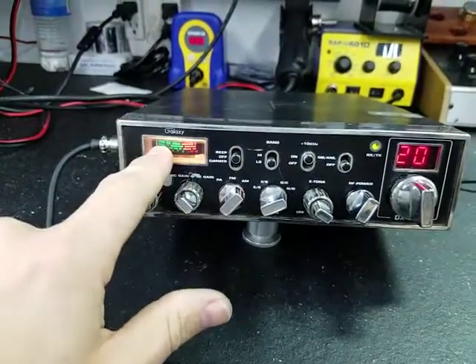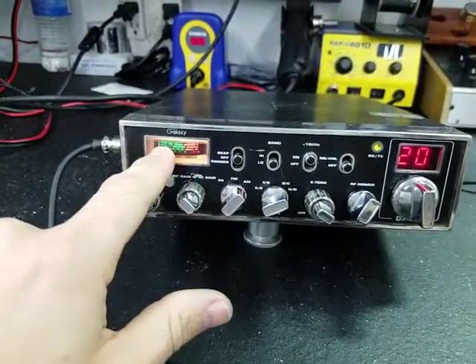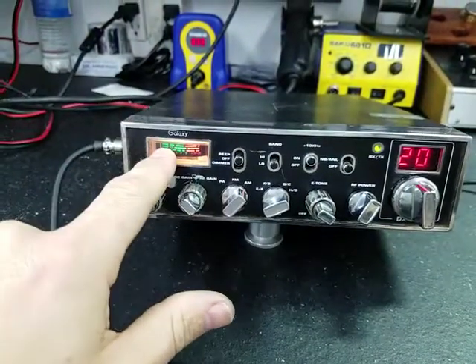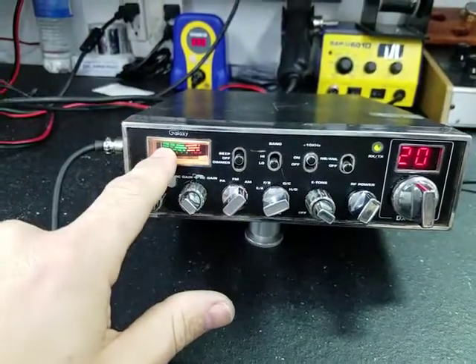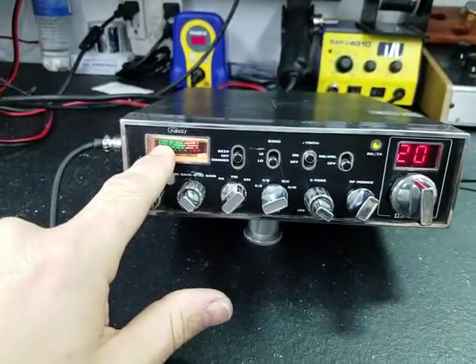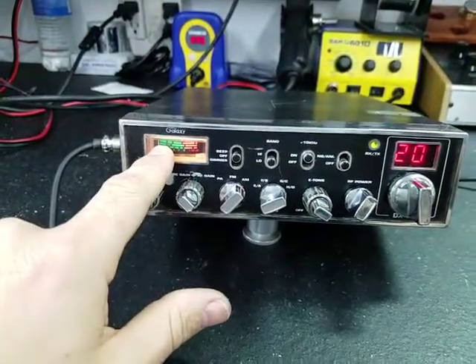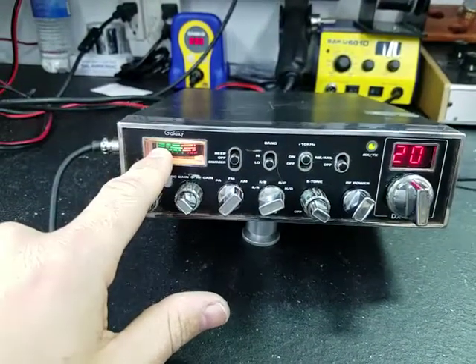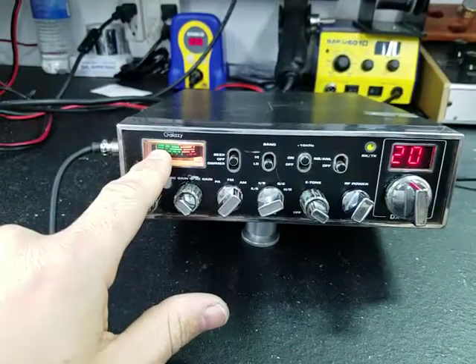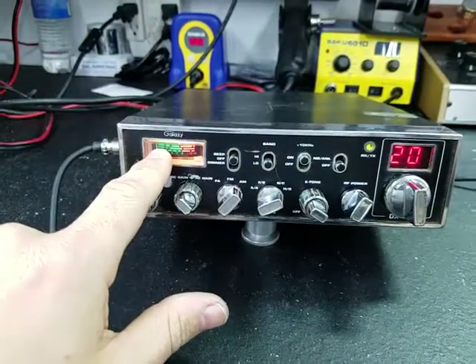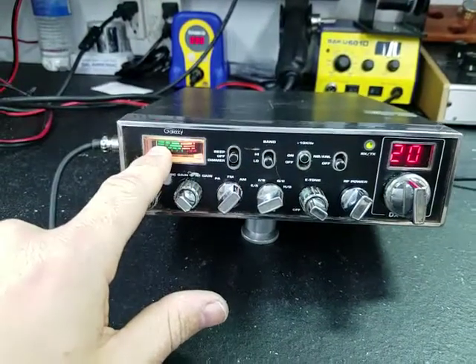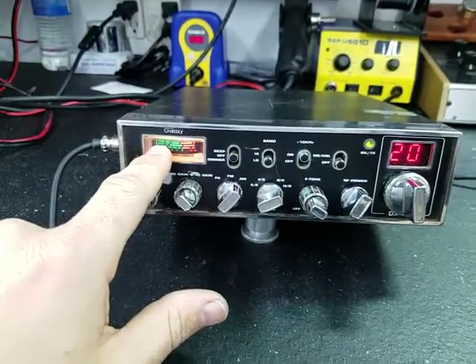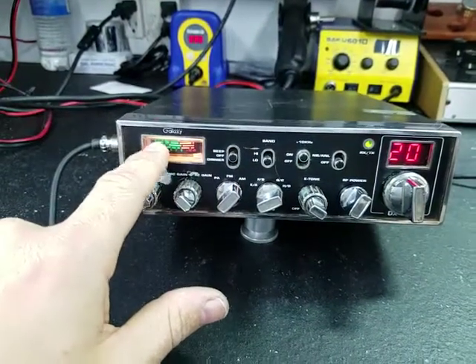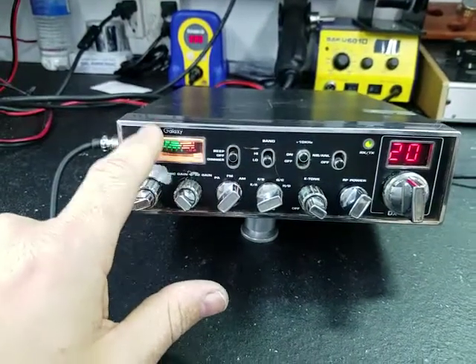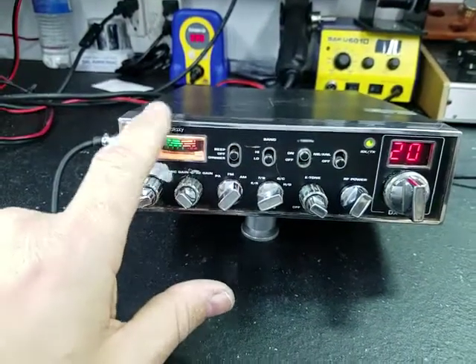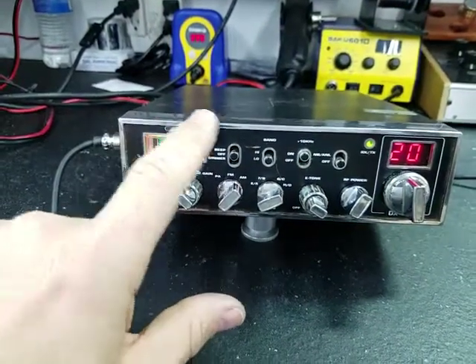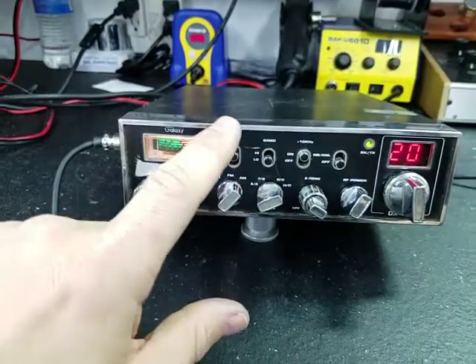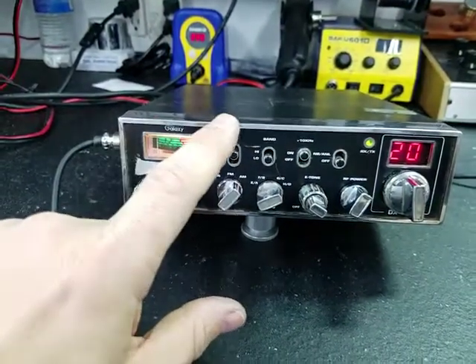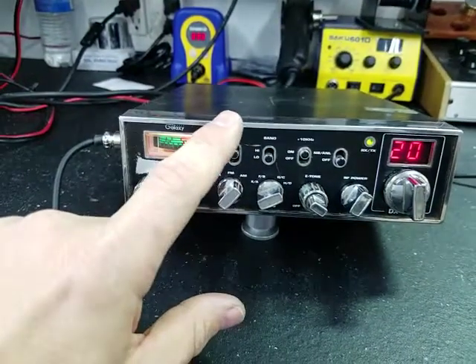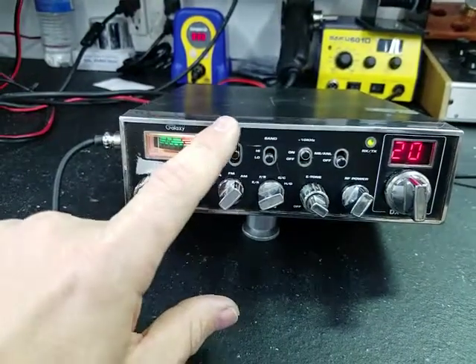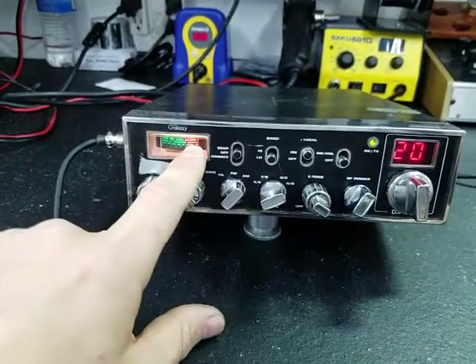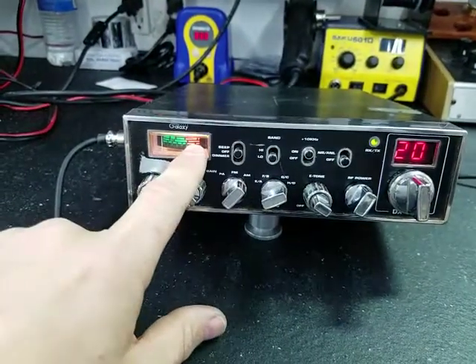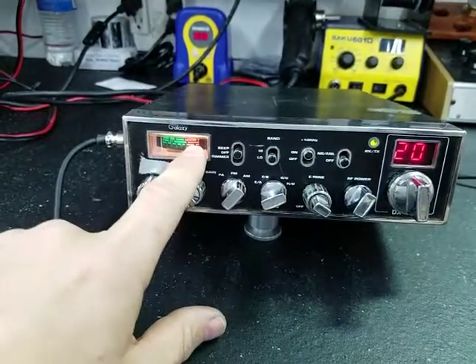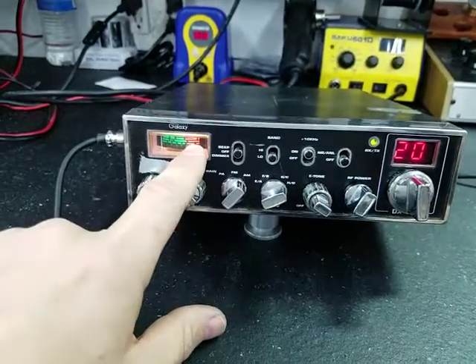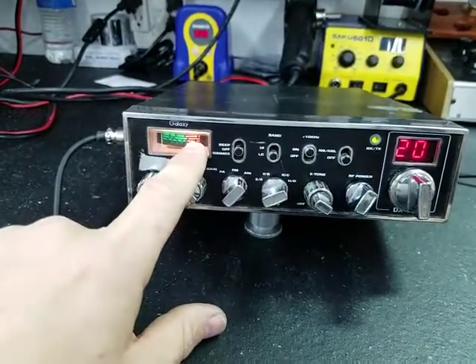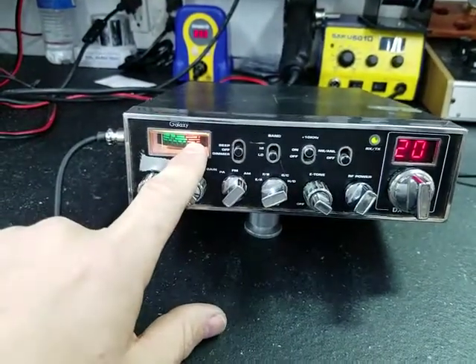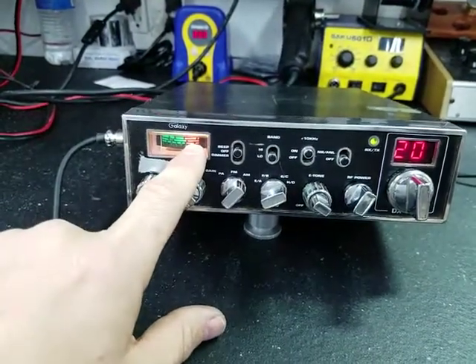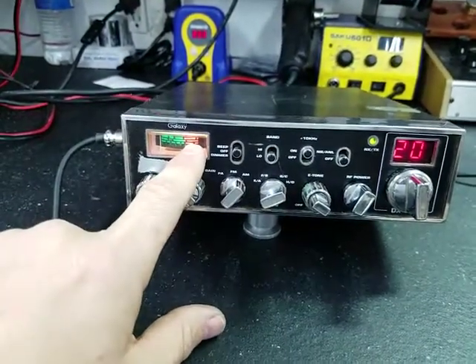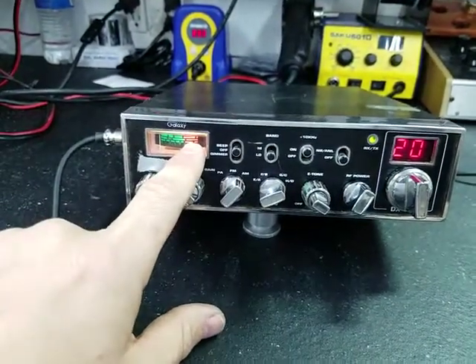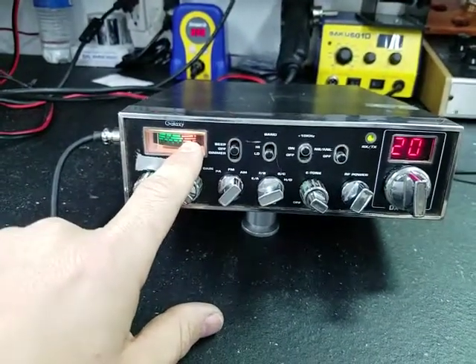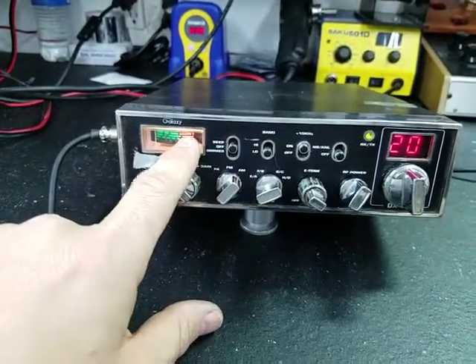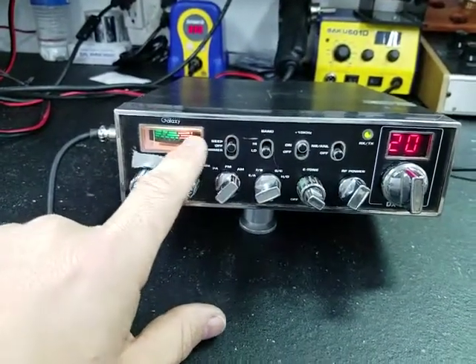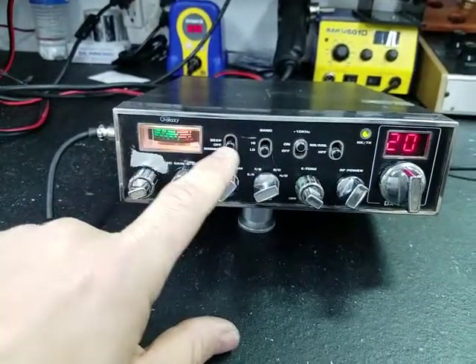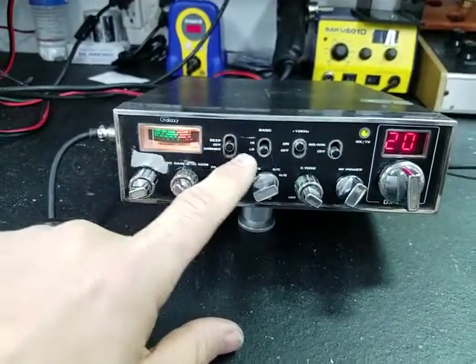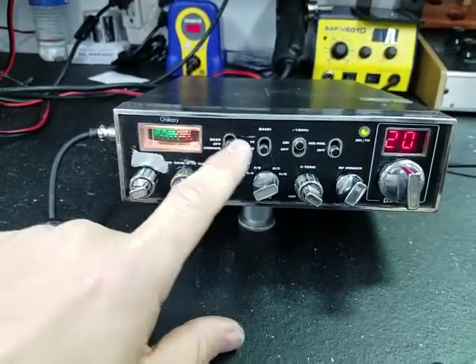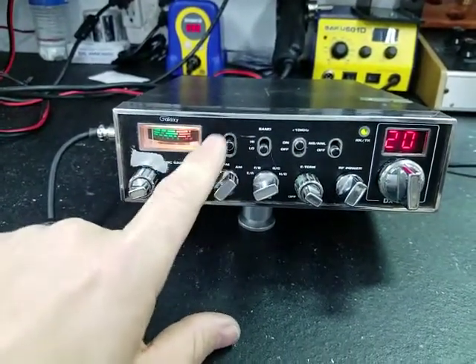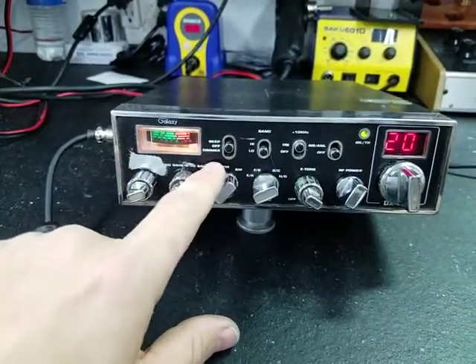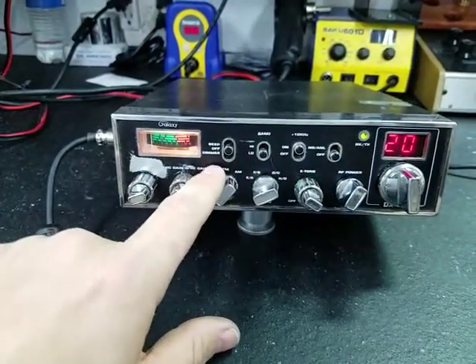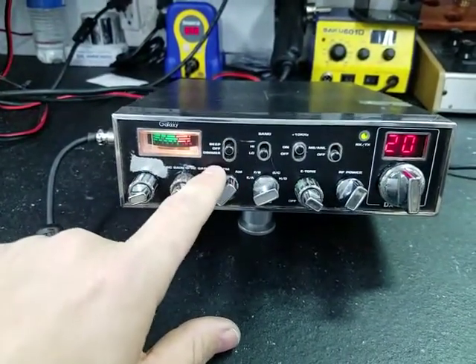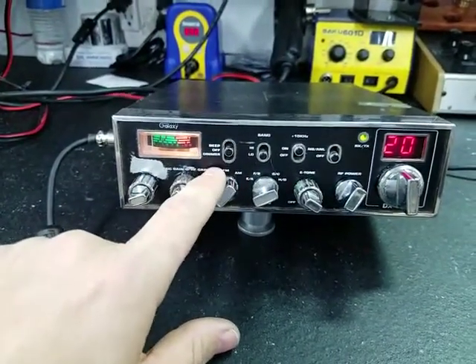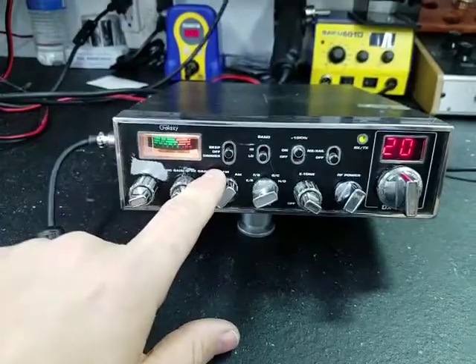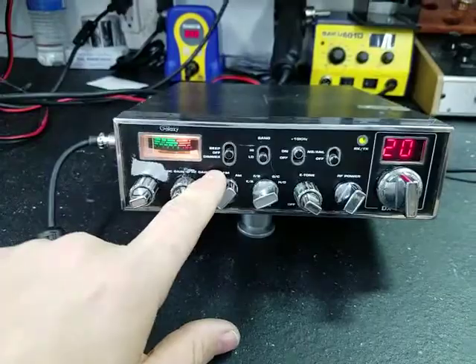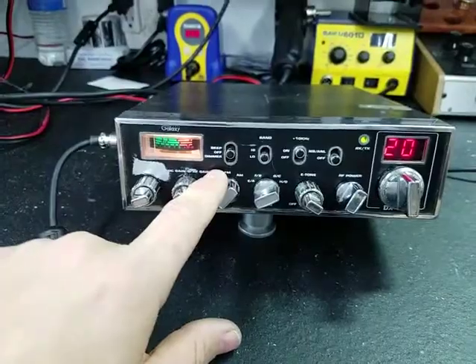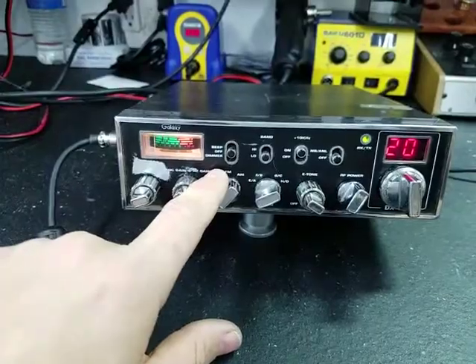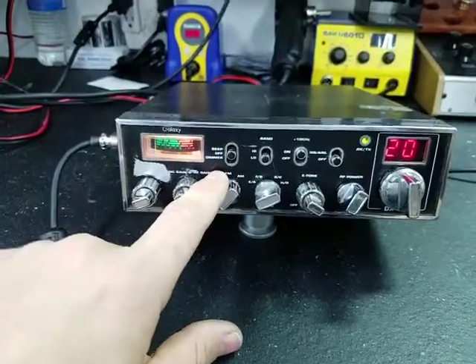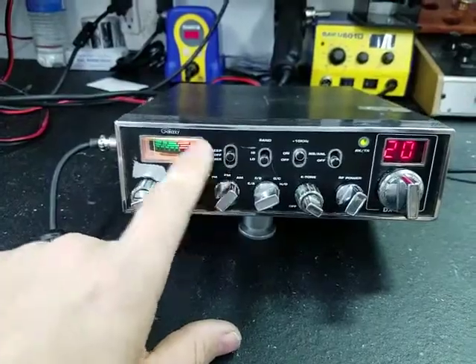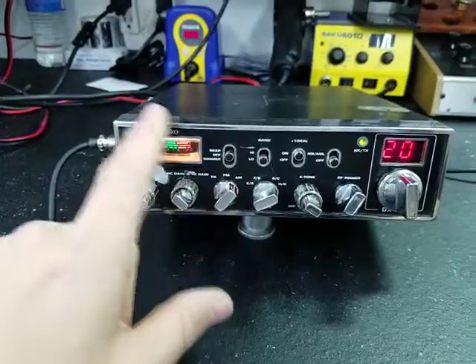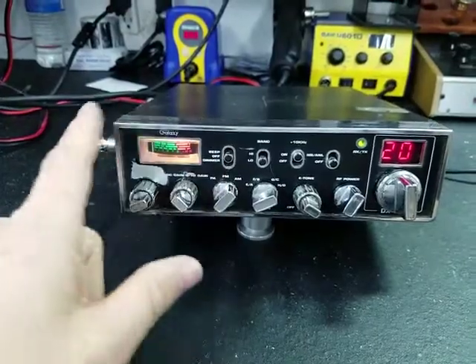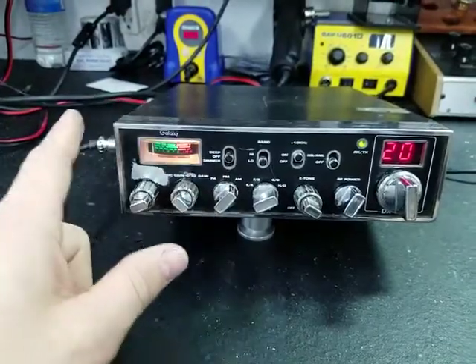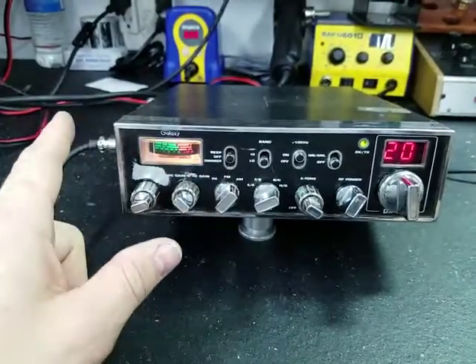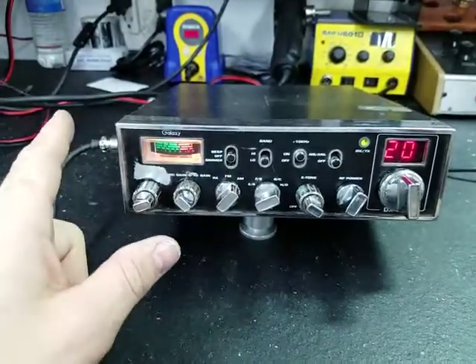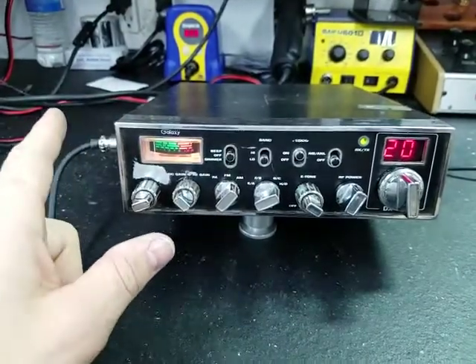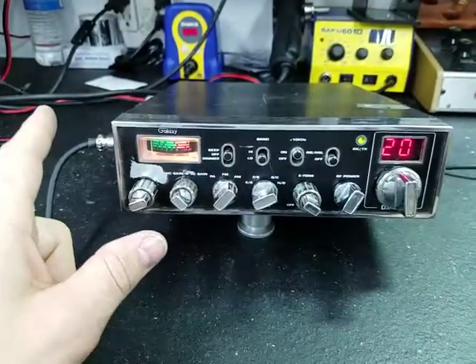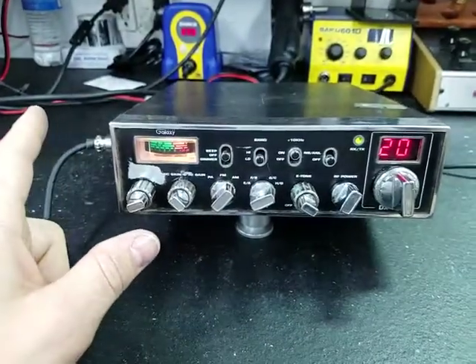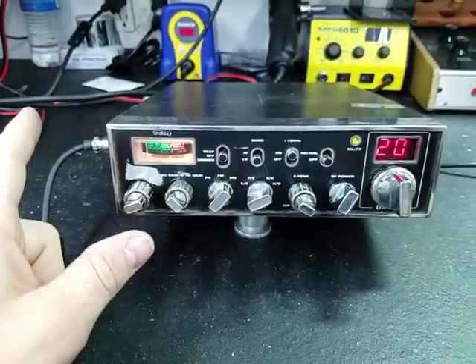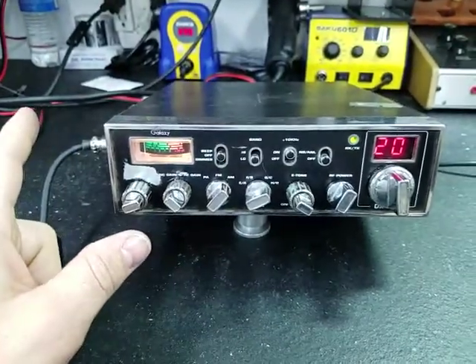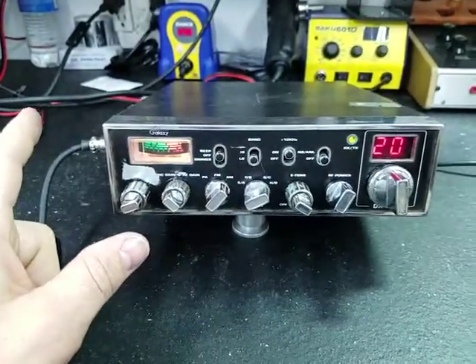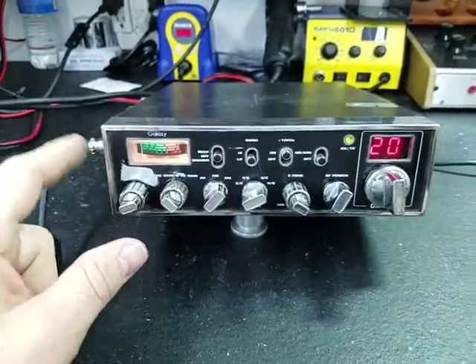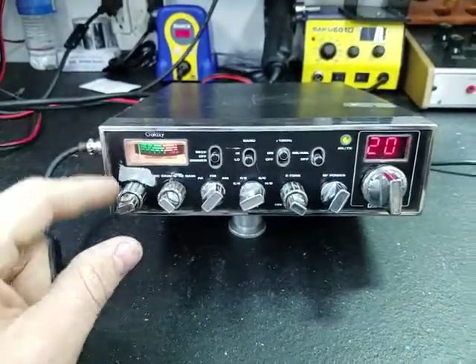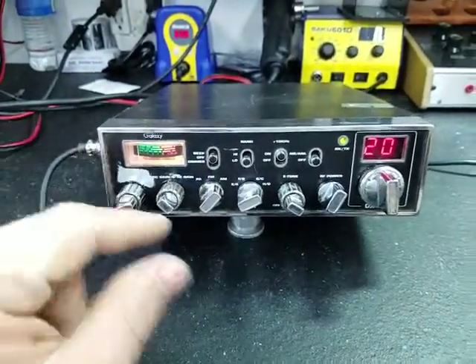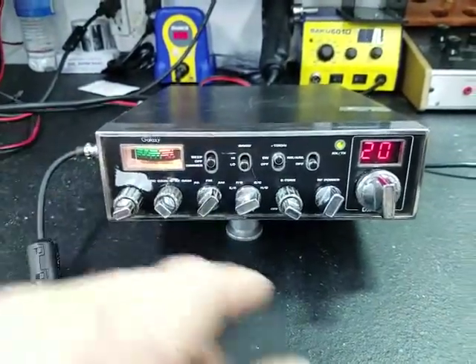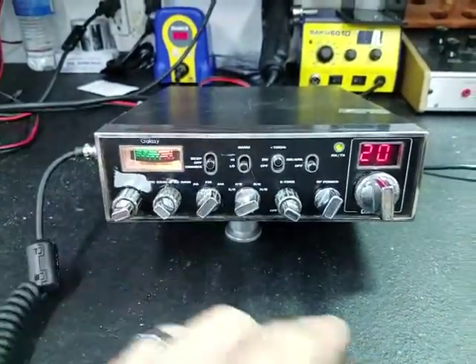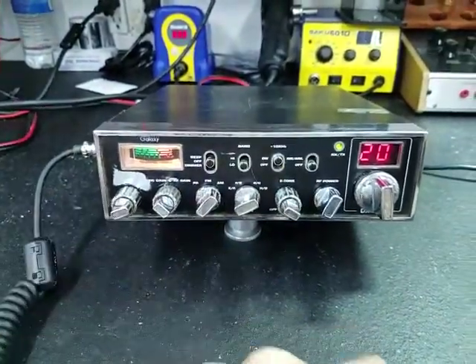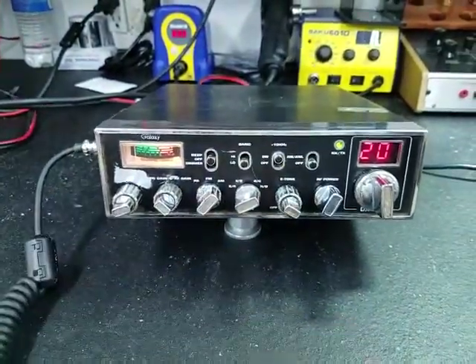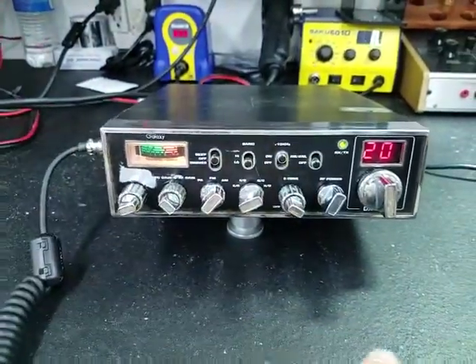New light. Did the regulator upgrade. Fixed the burnt solder joints. Got it up and going.